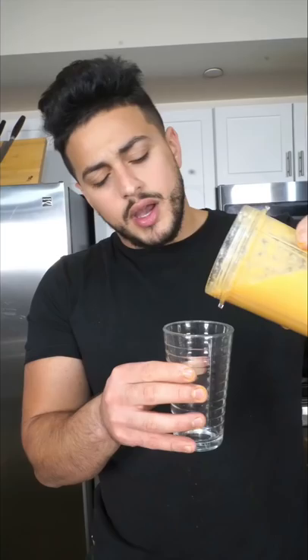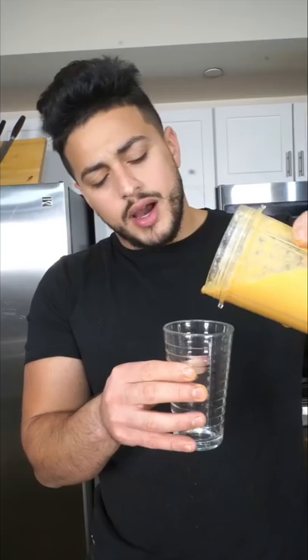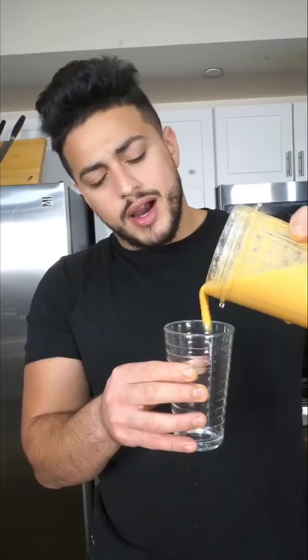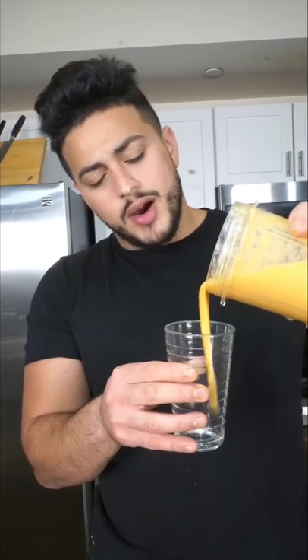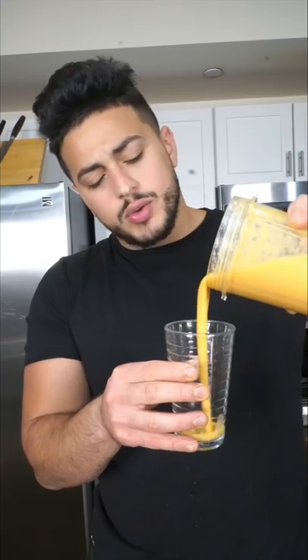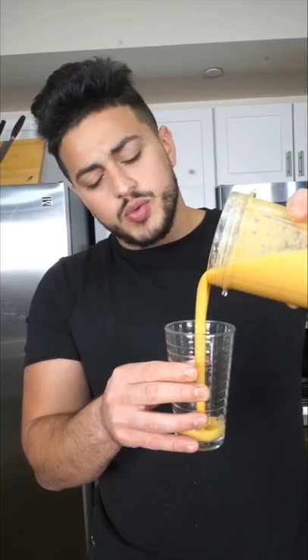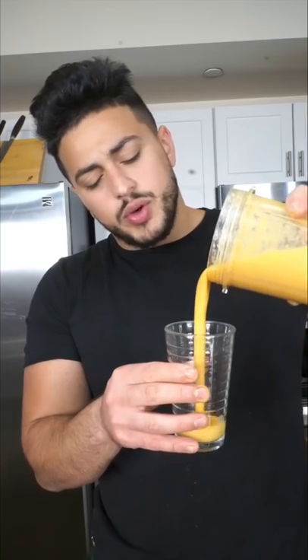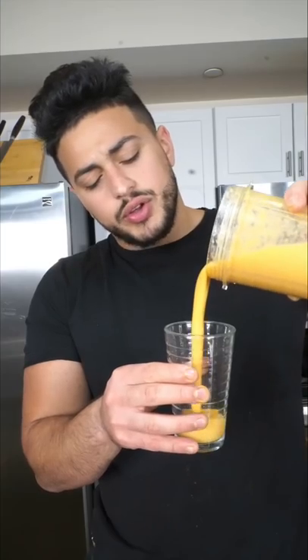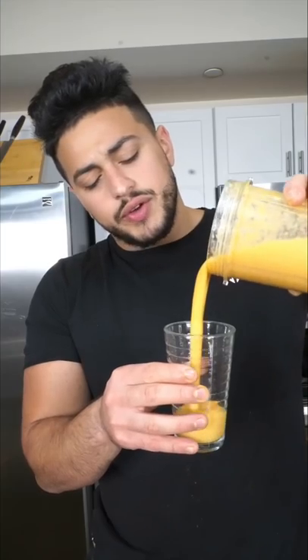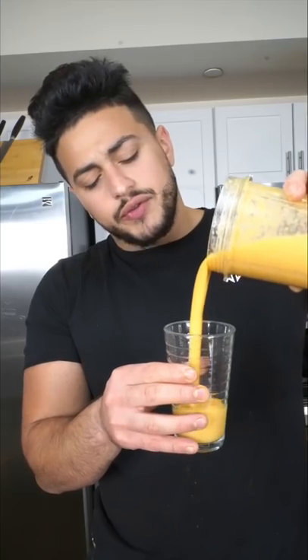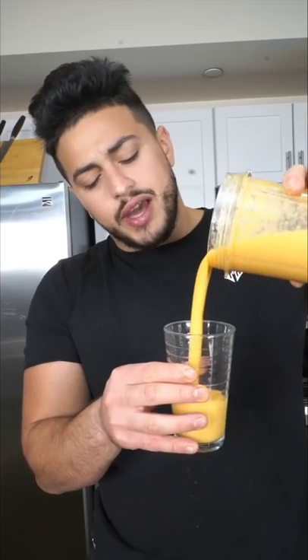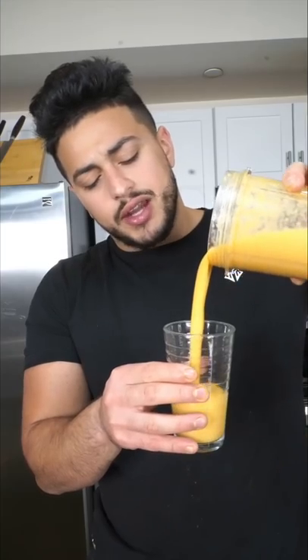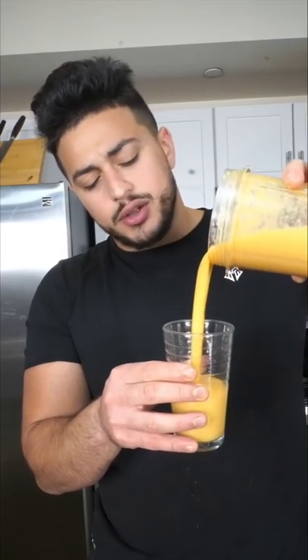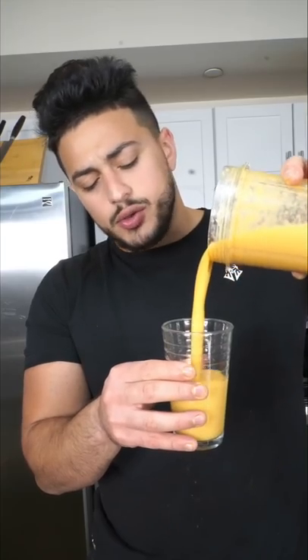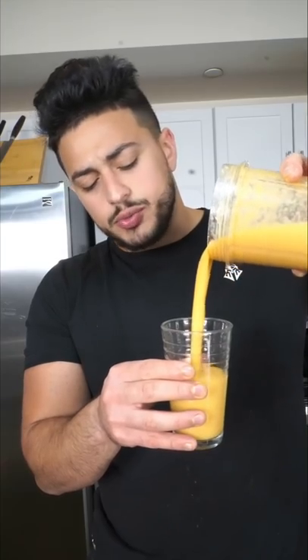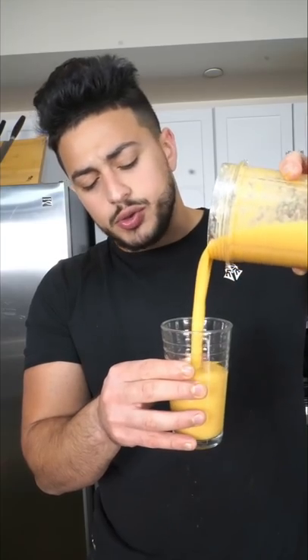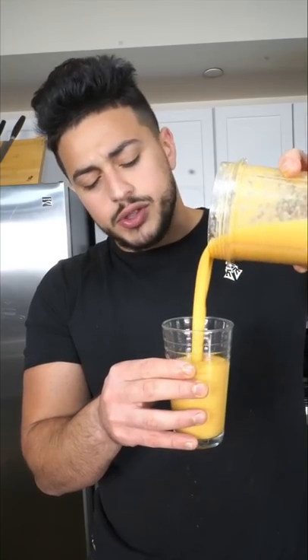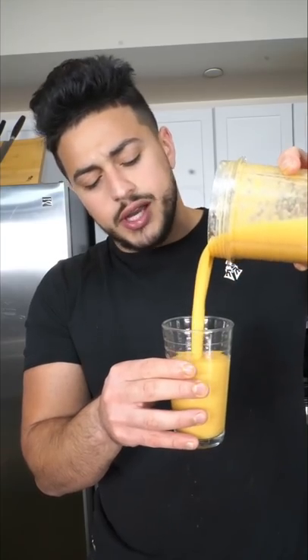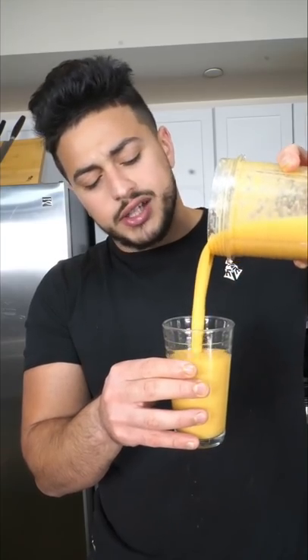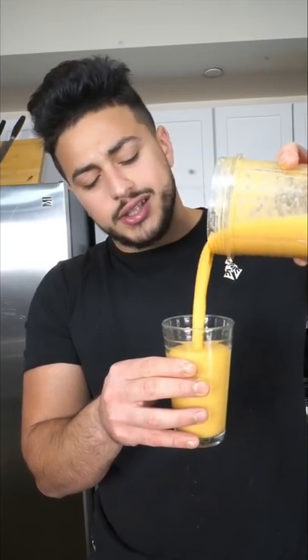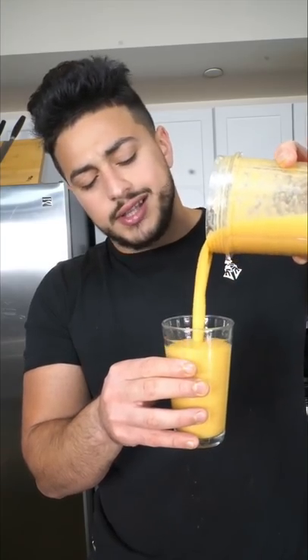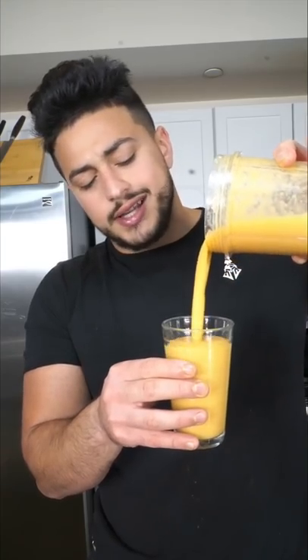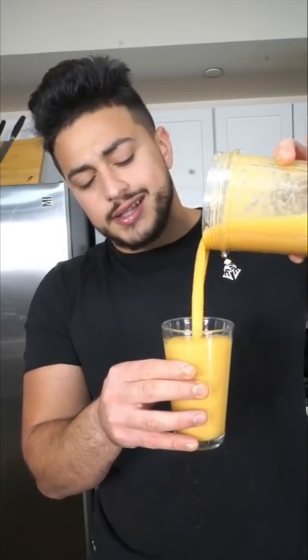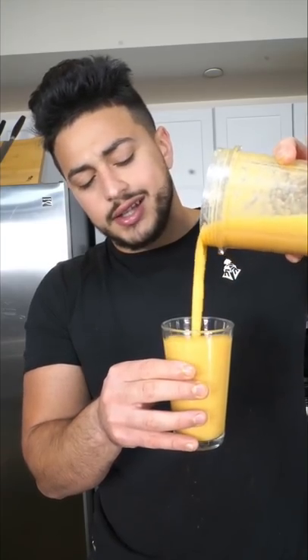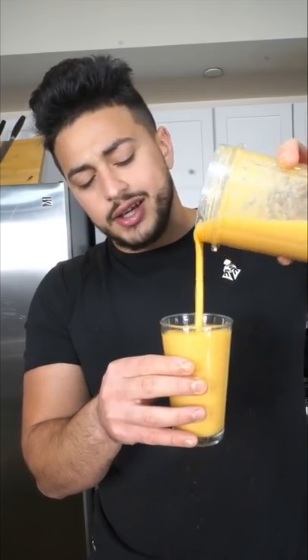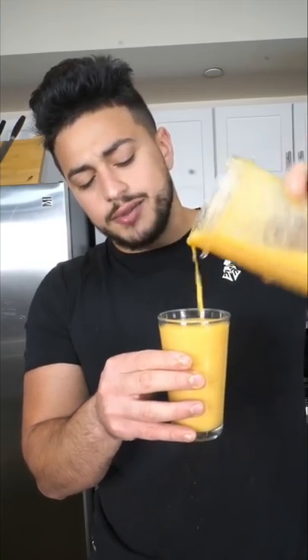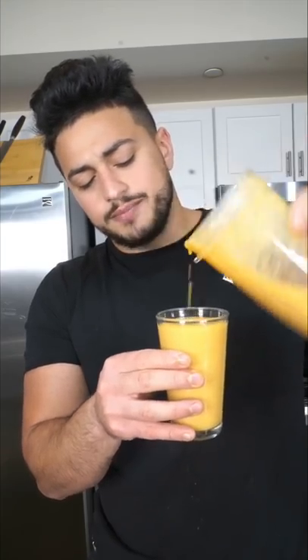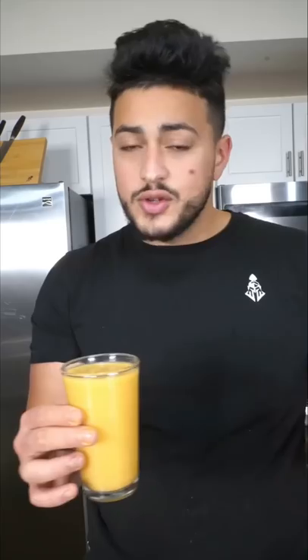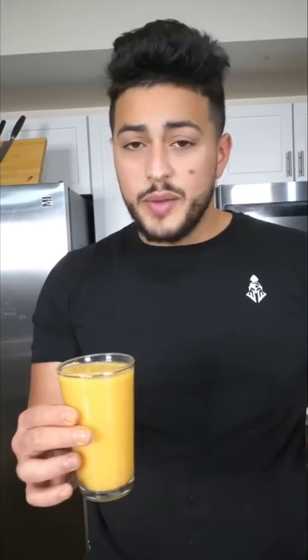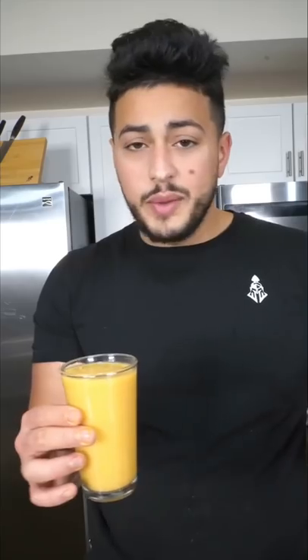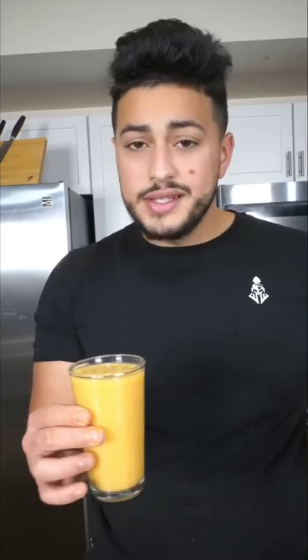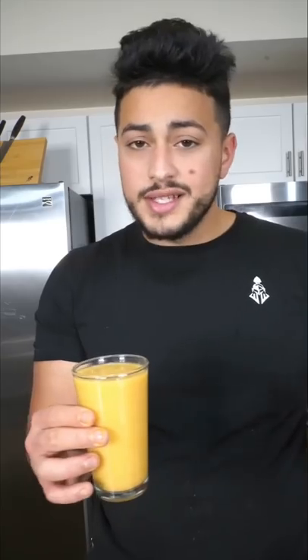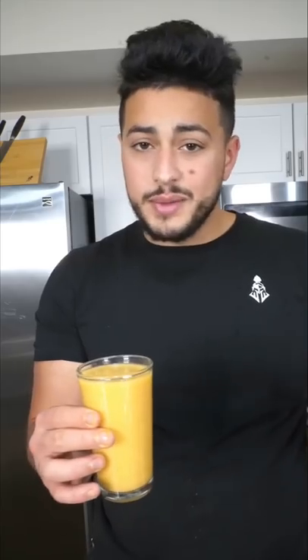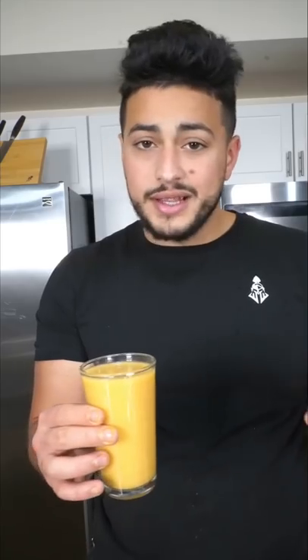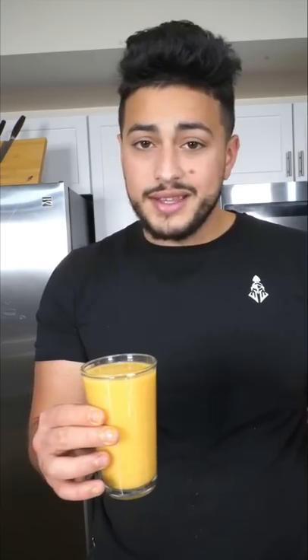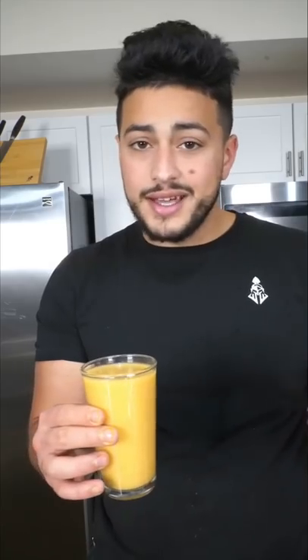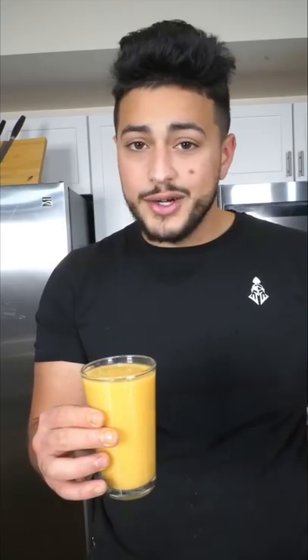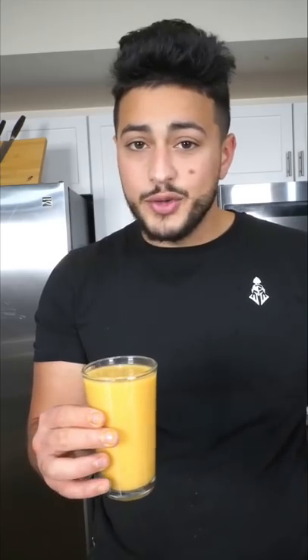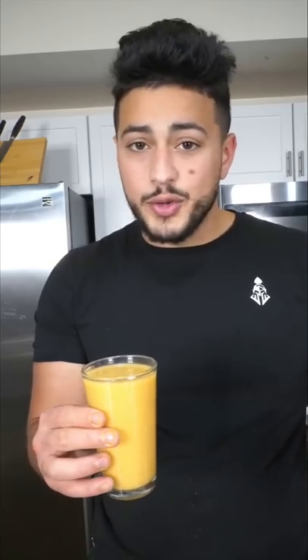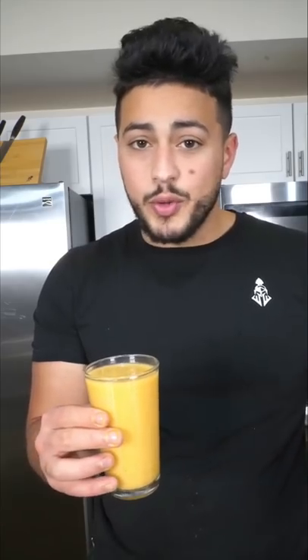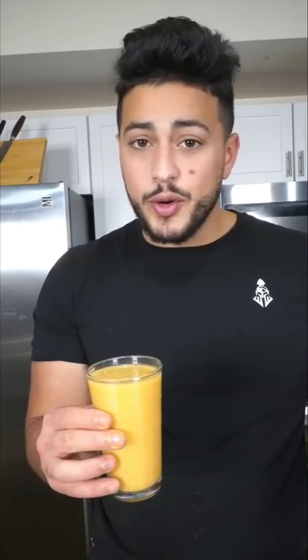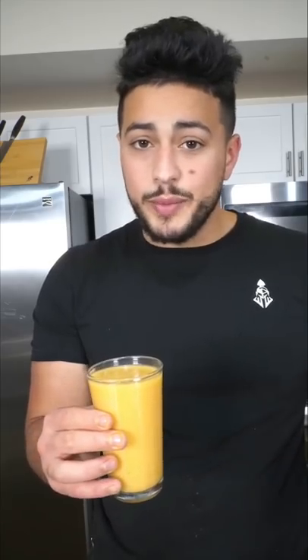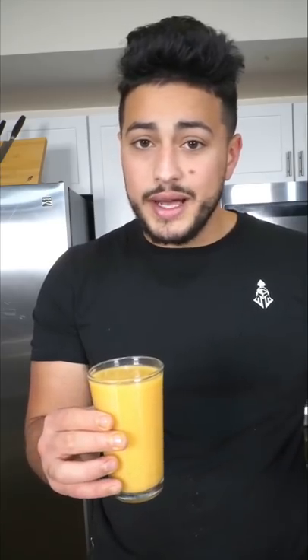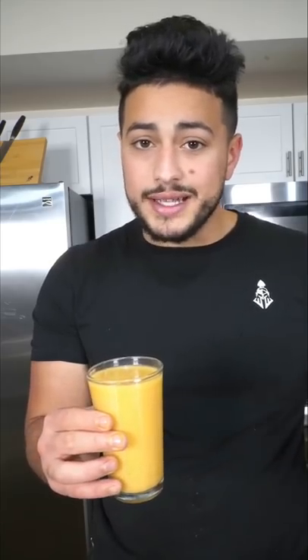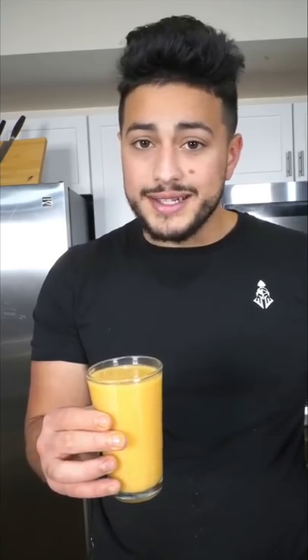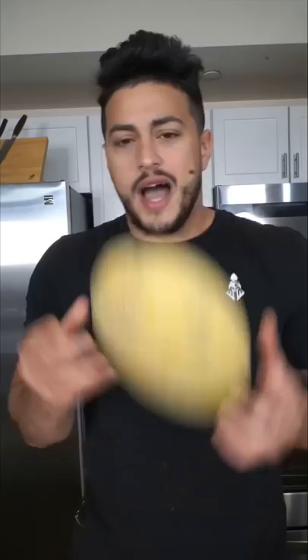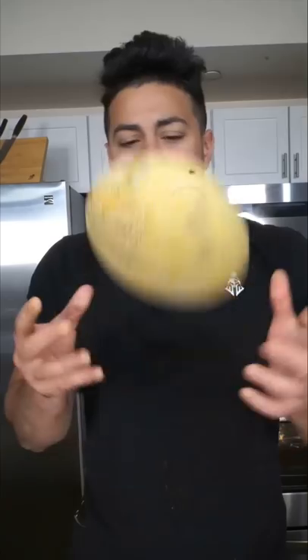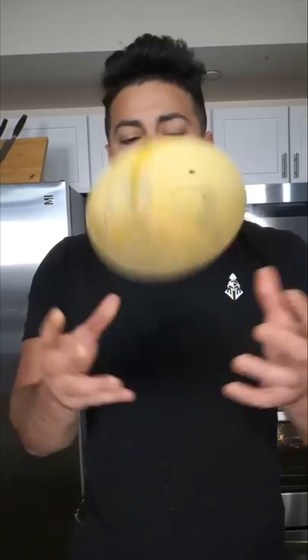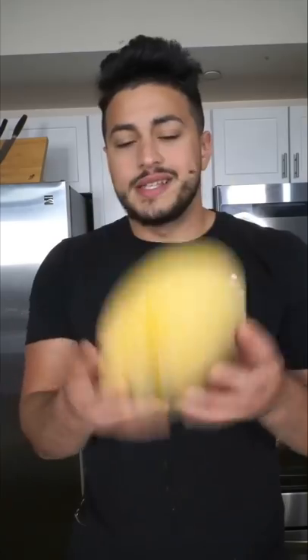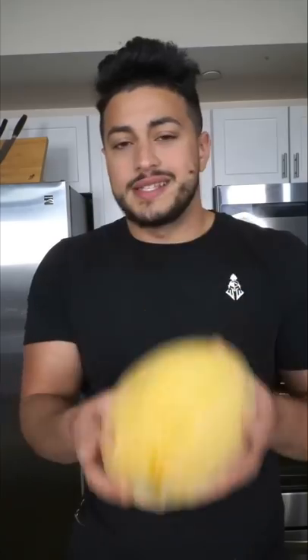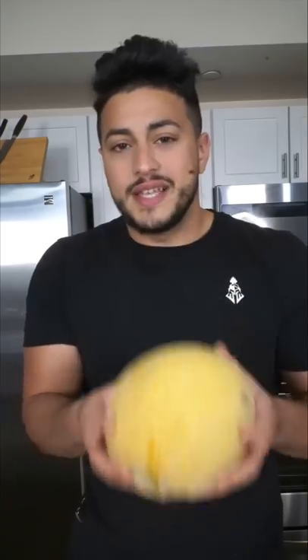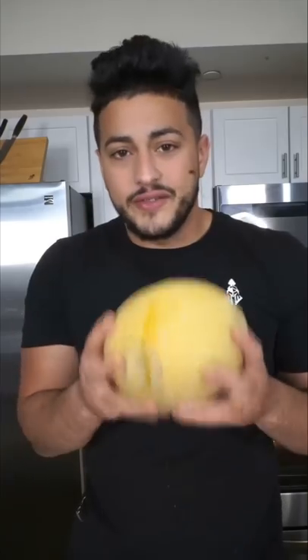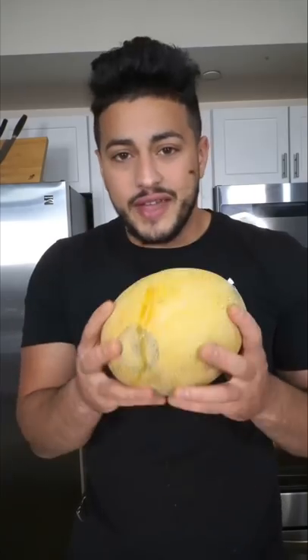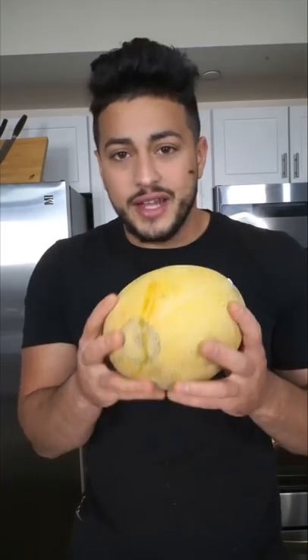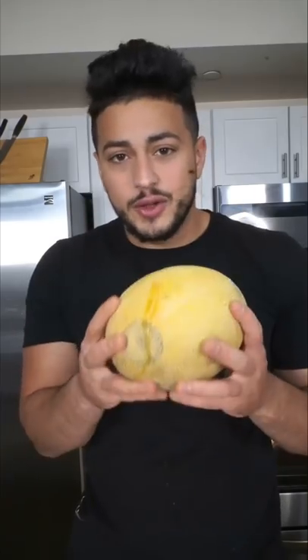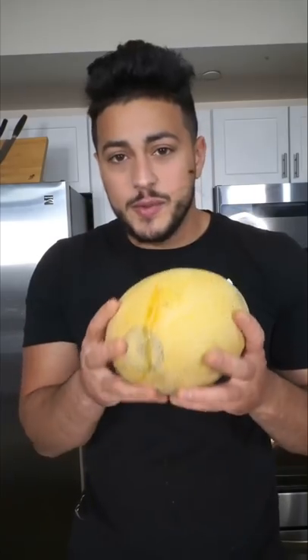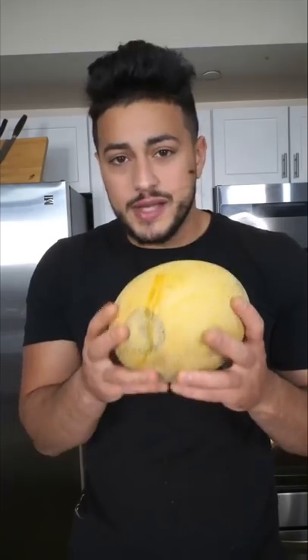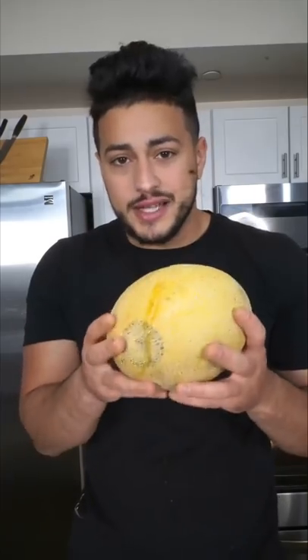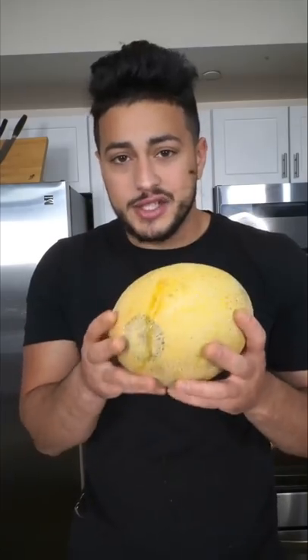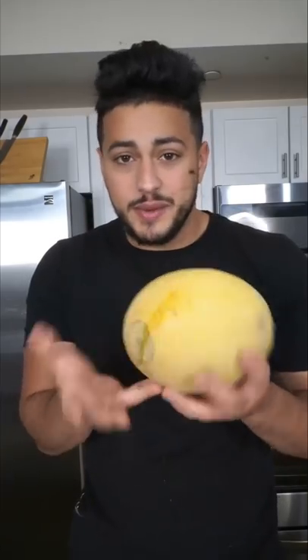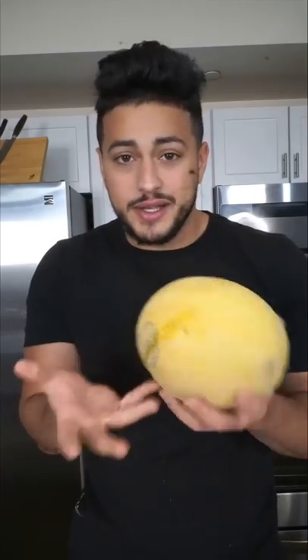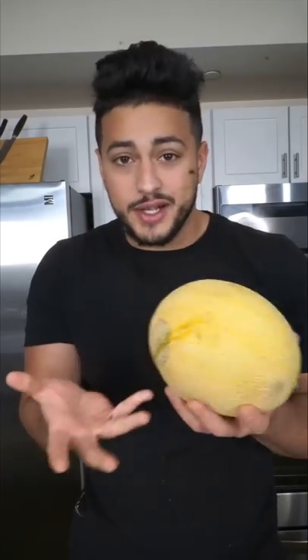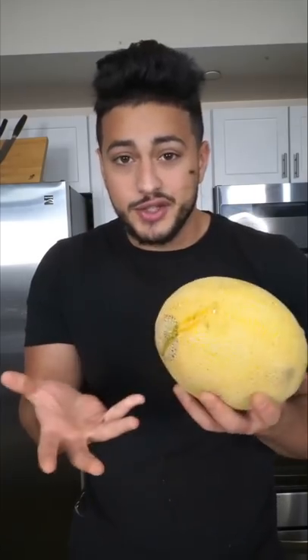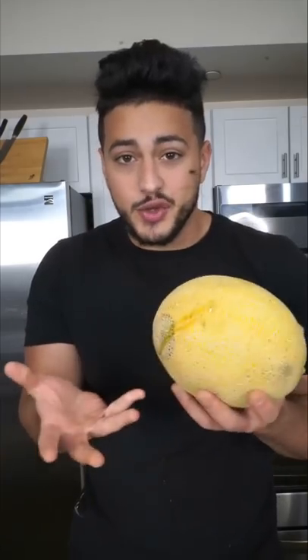I always wondered if cantaloupe juice actually tasted good, so I made some and I thought I'd report back. I wanted to see if cantaloupes actually make a good drink.